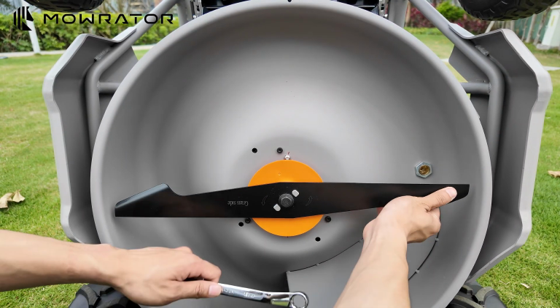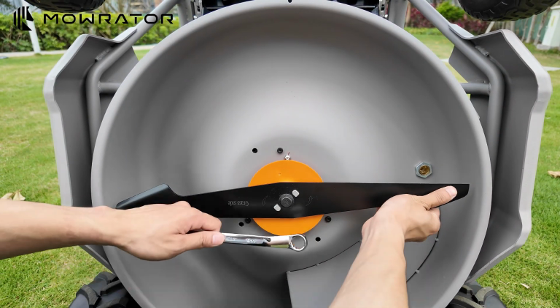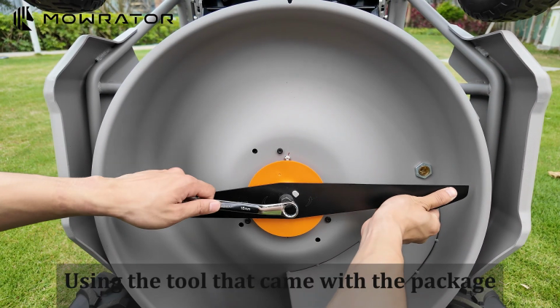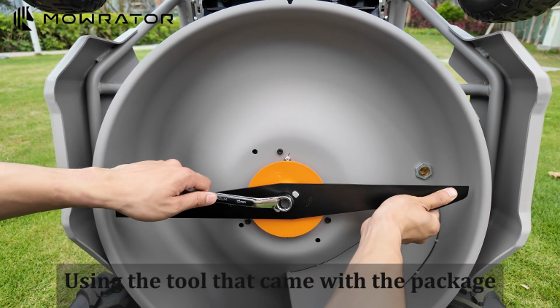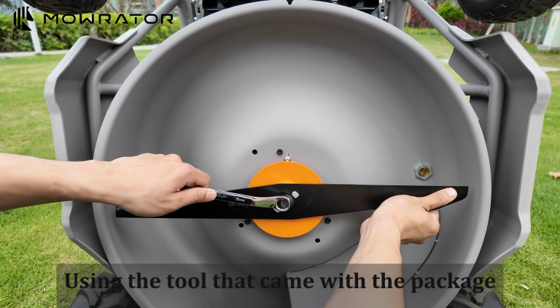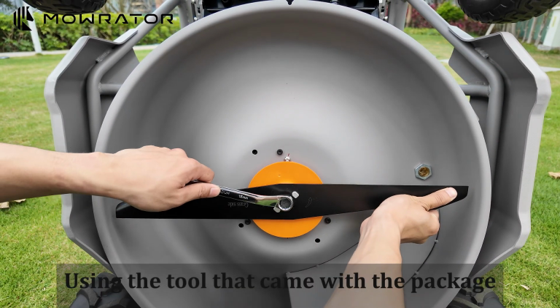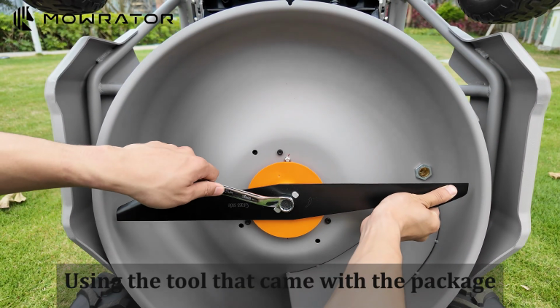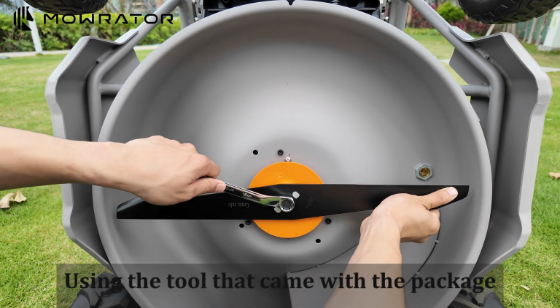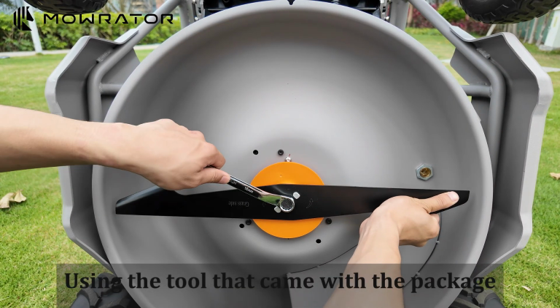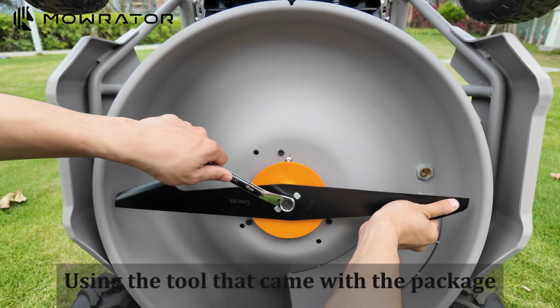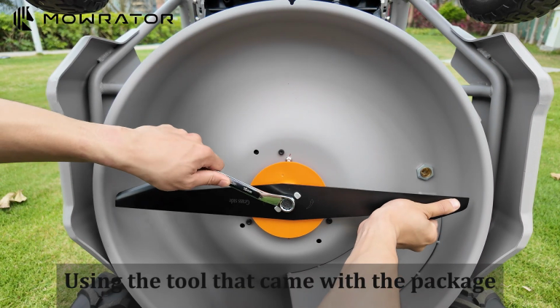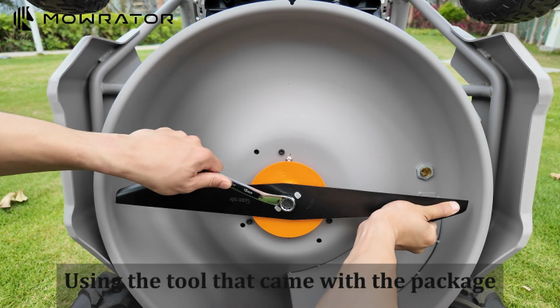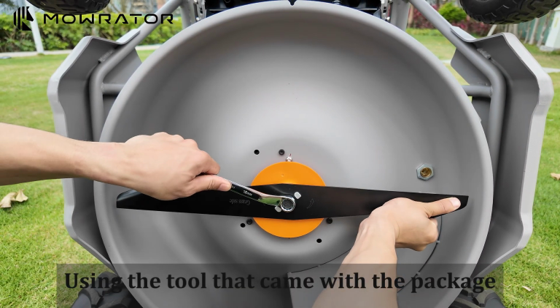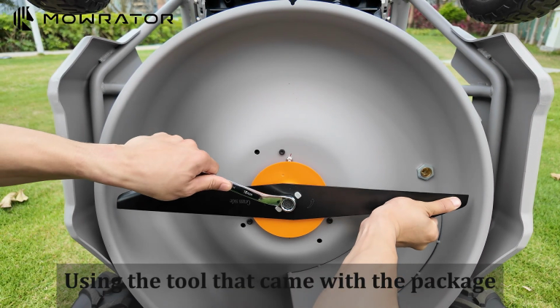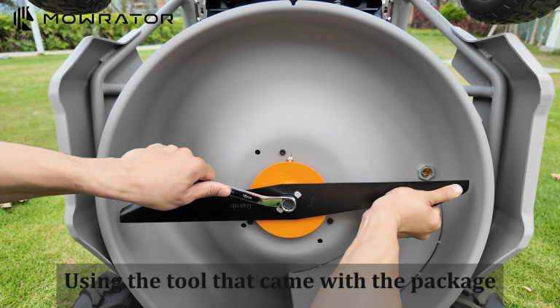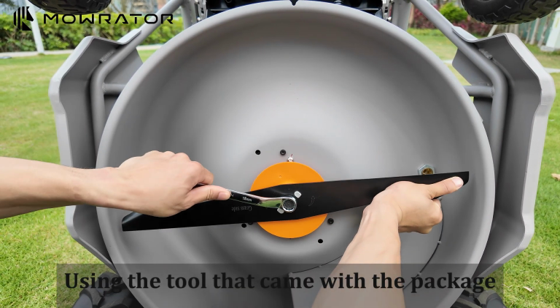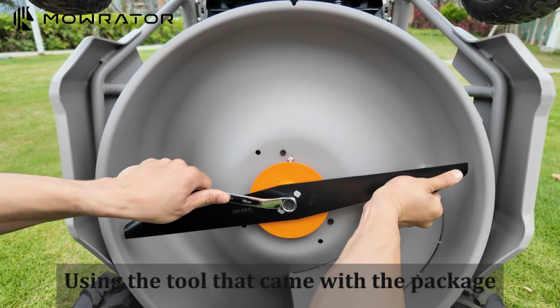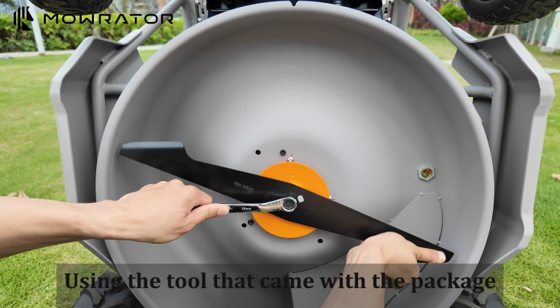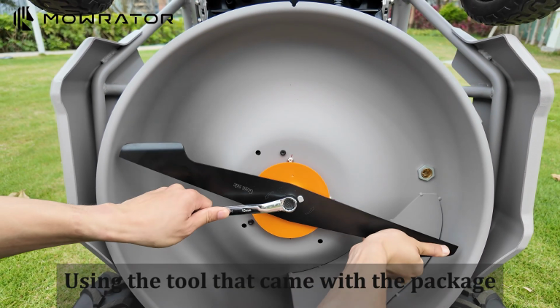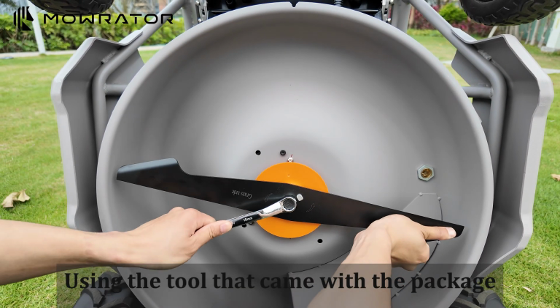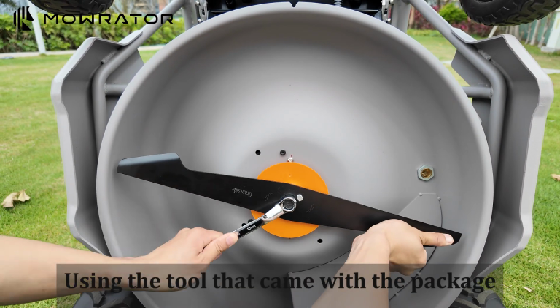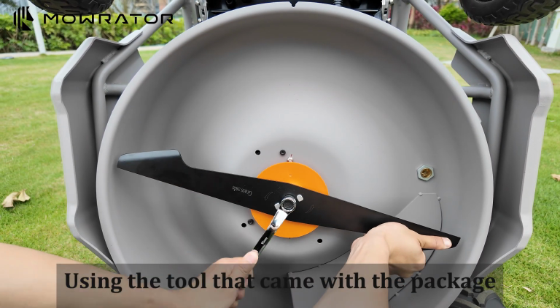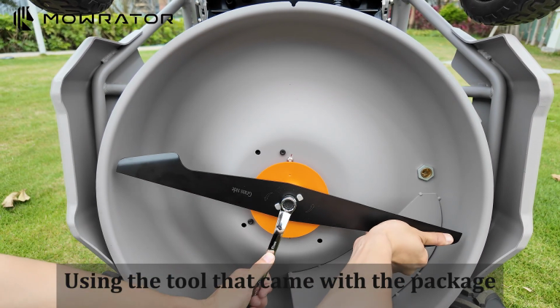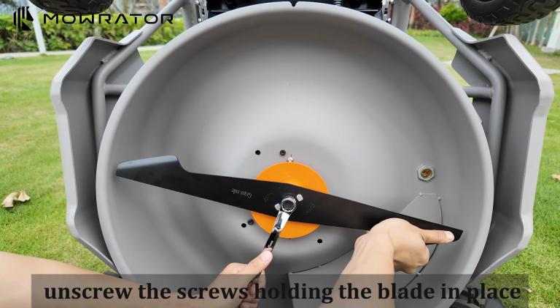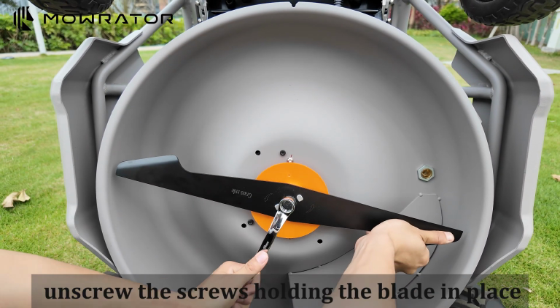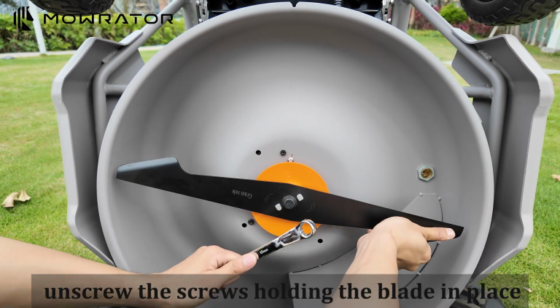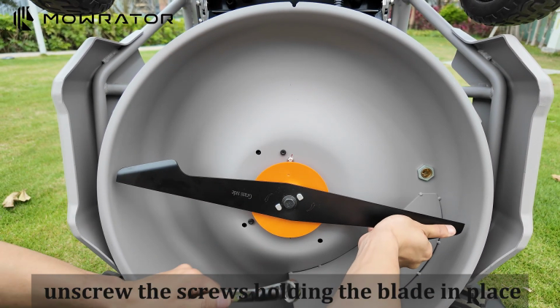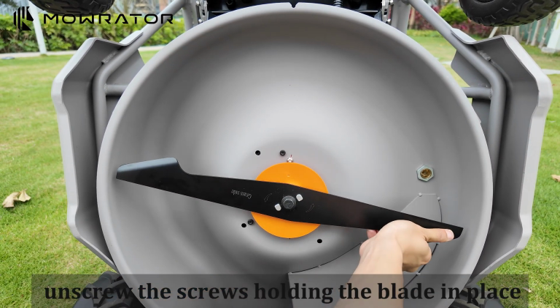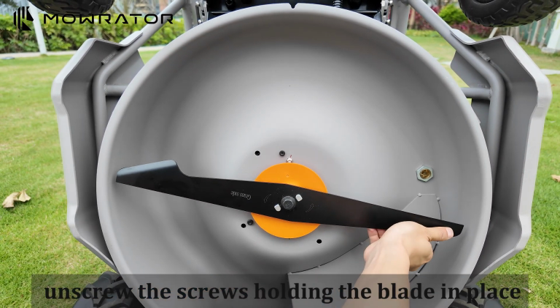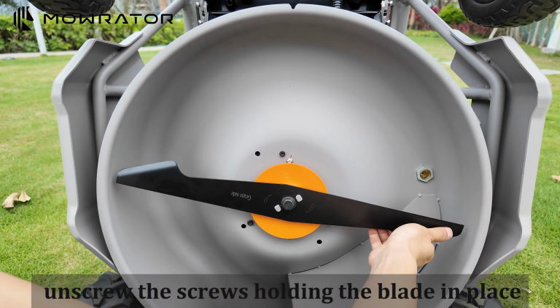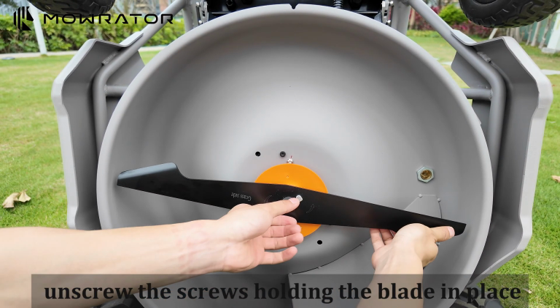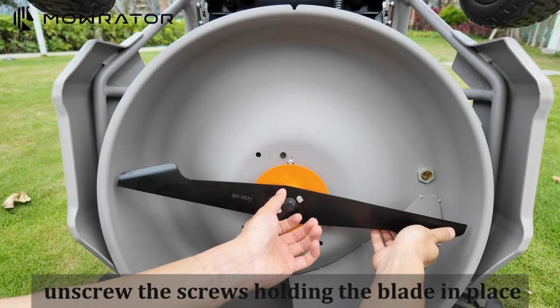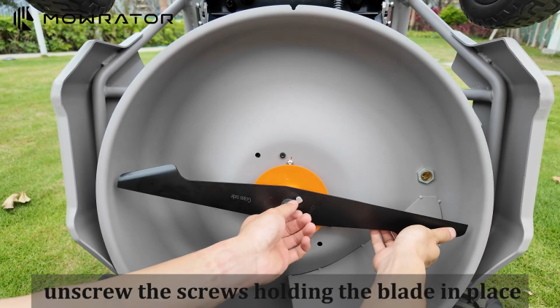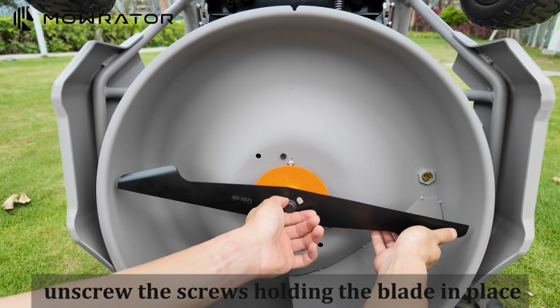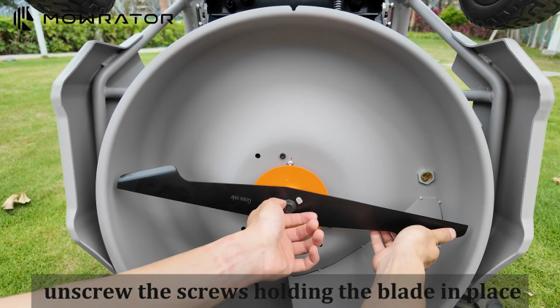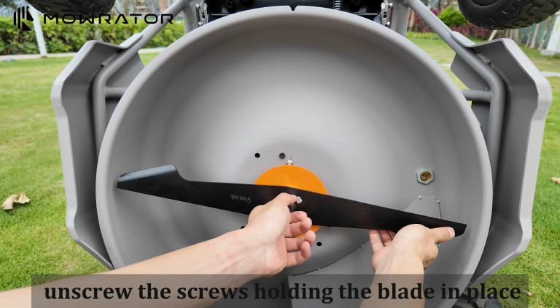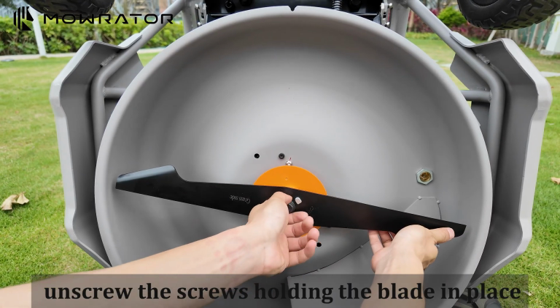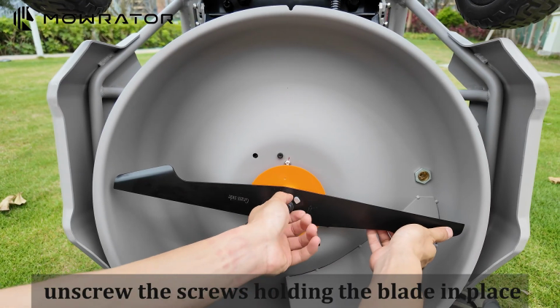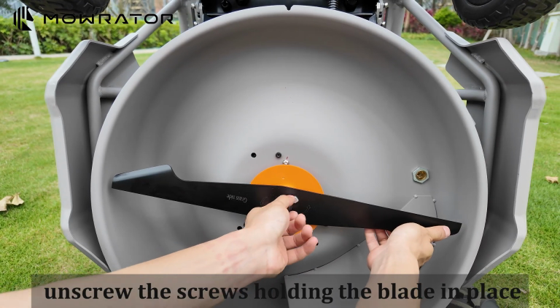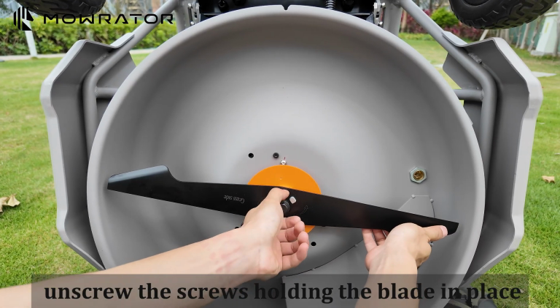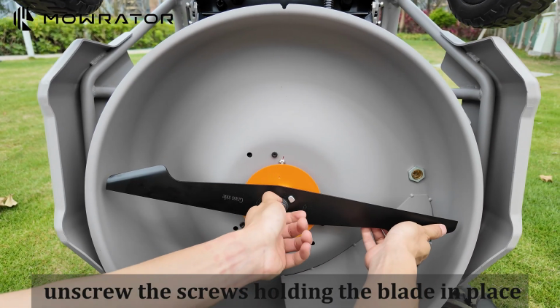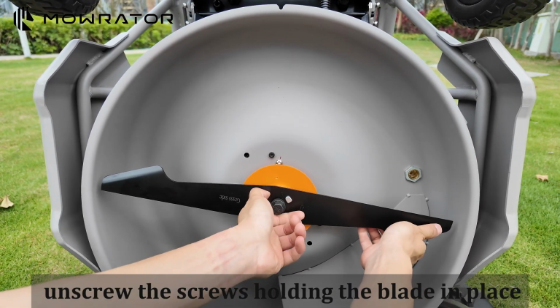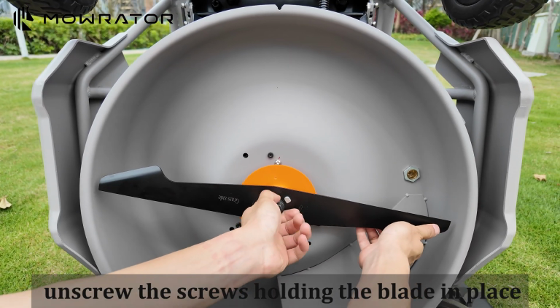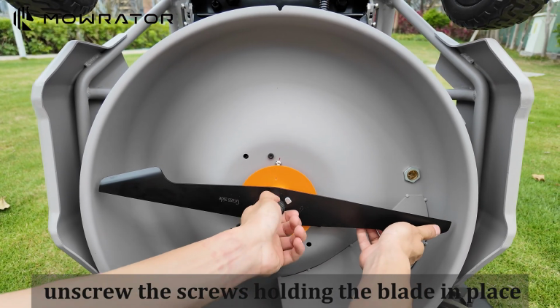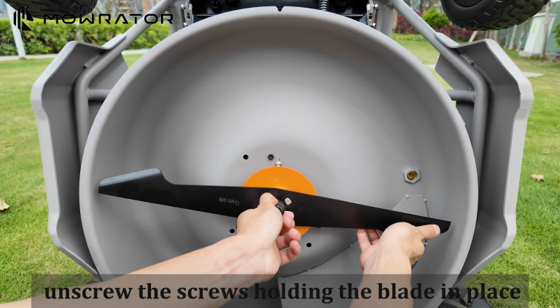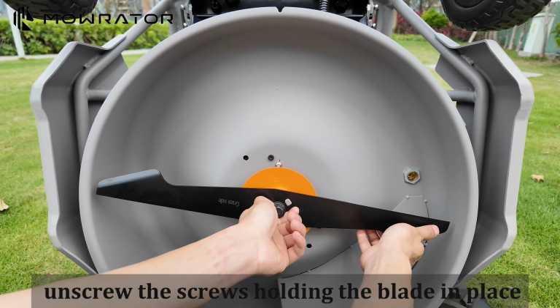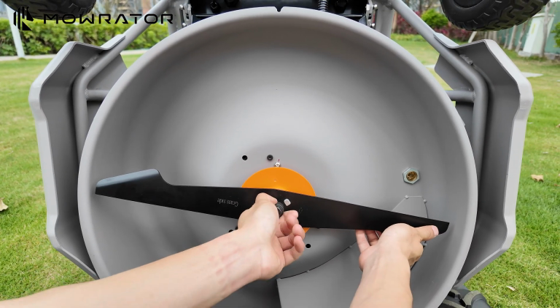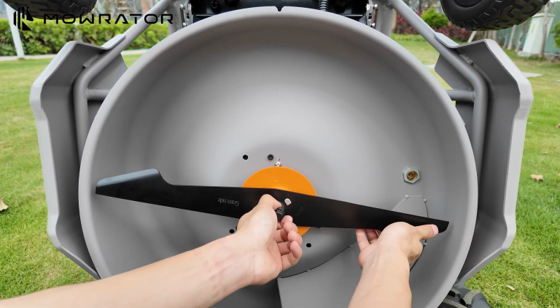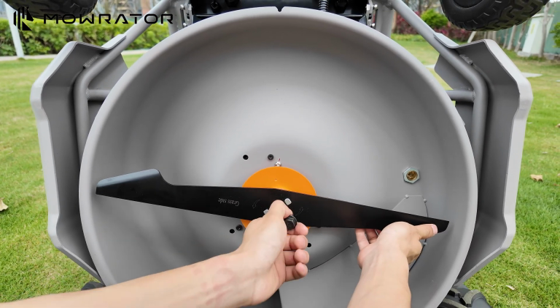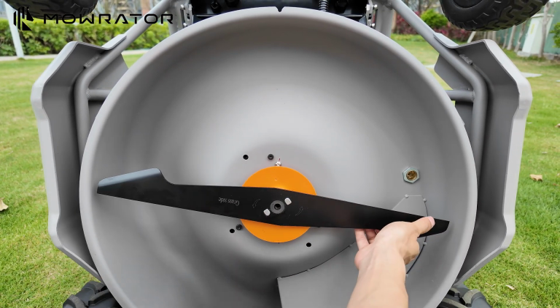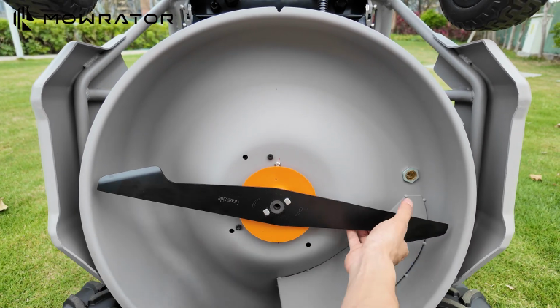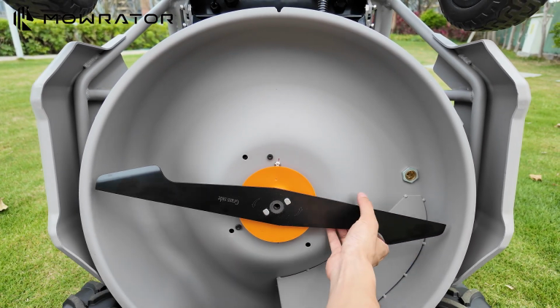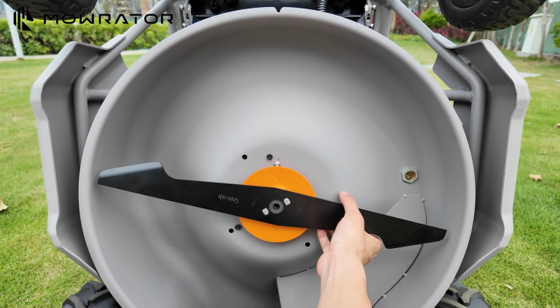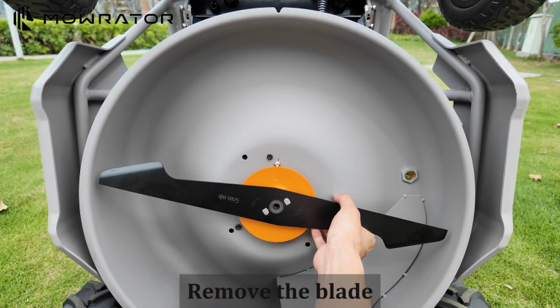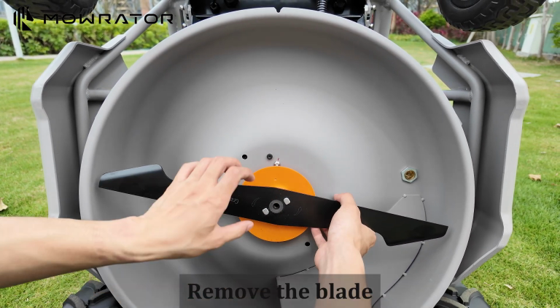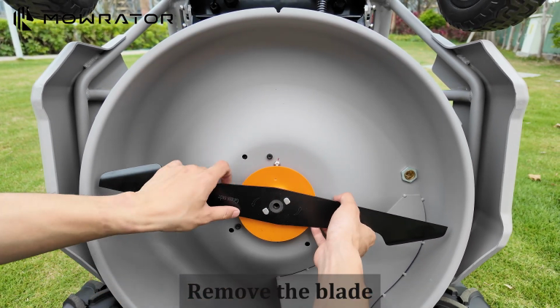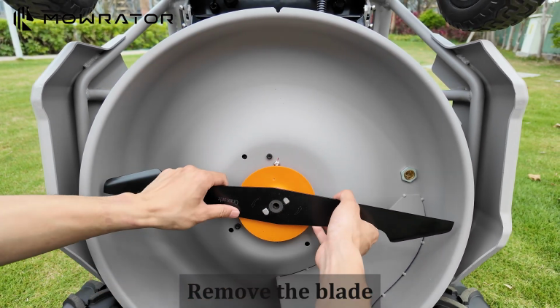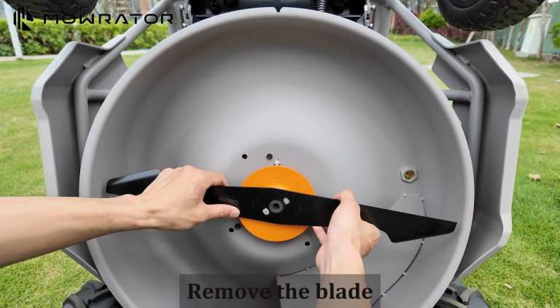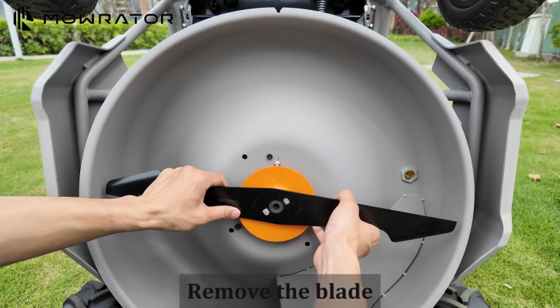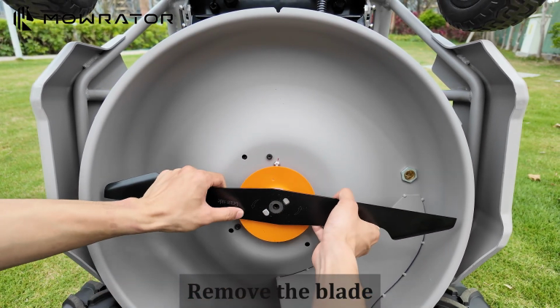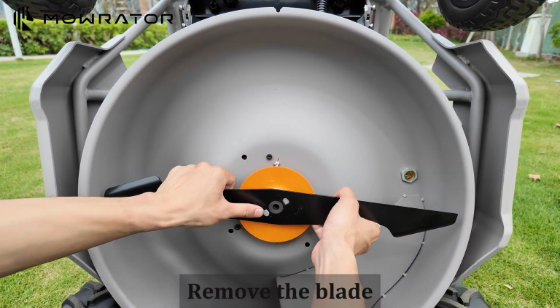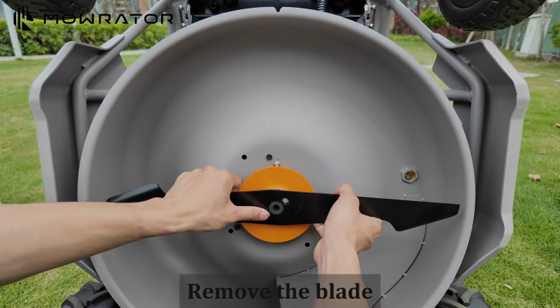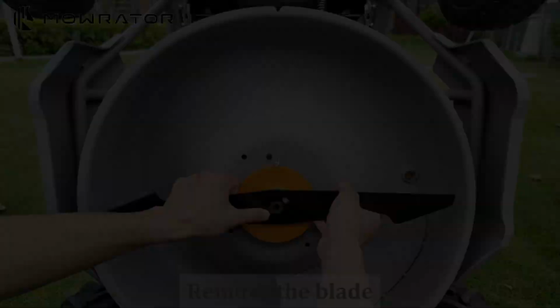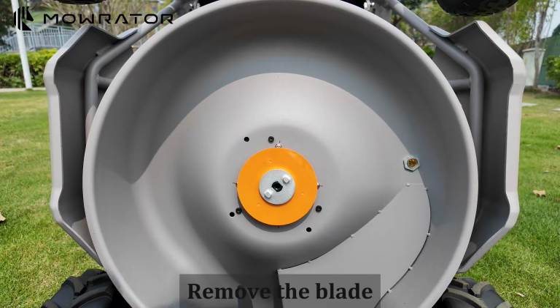Using the tool that came with the package, unscrew the screws holding the blade in place. Remove the blade.